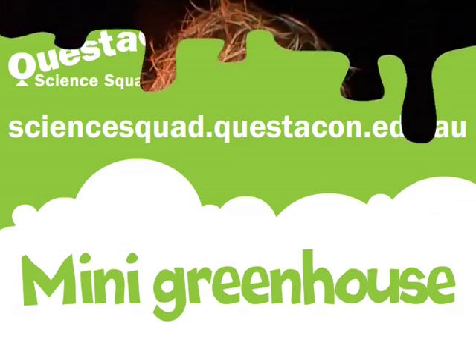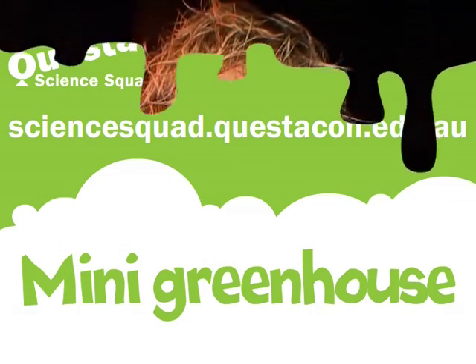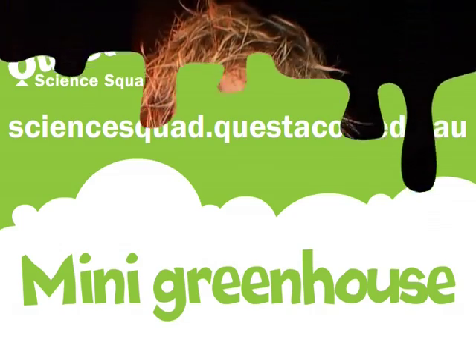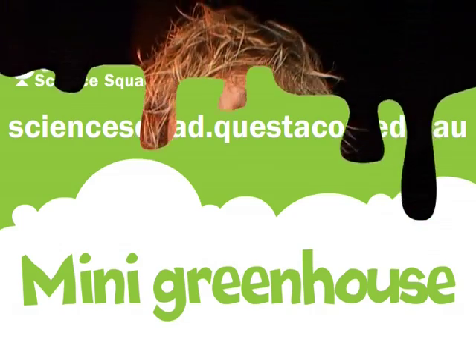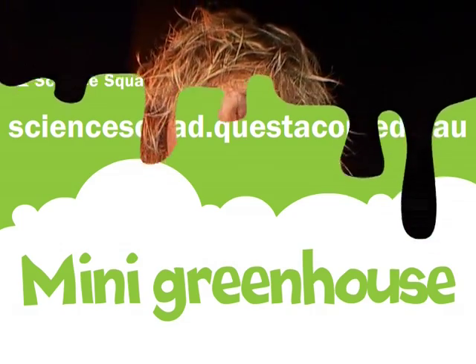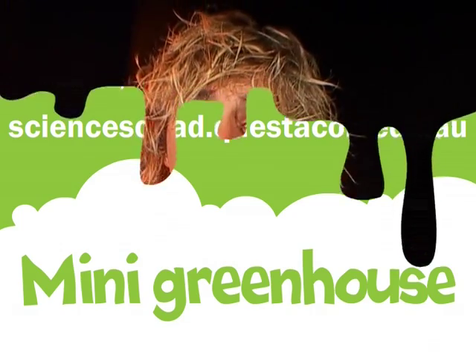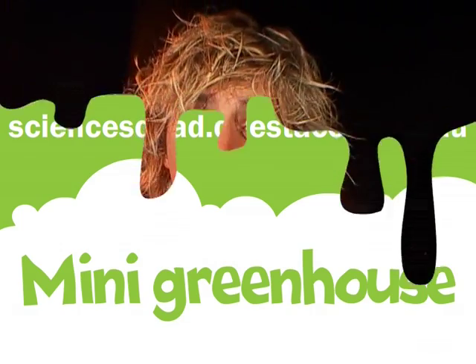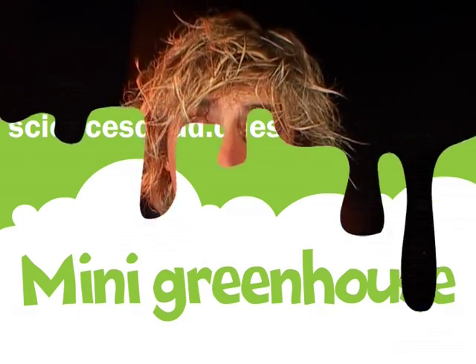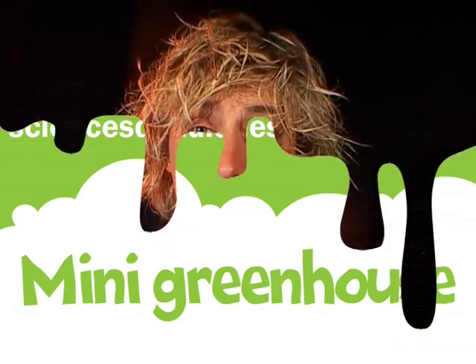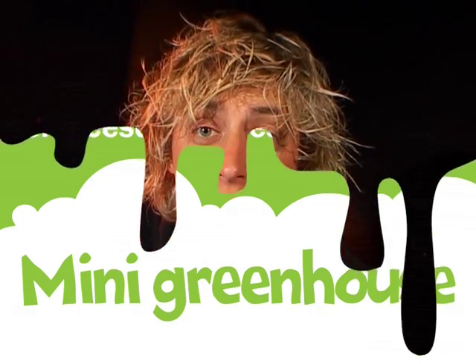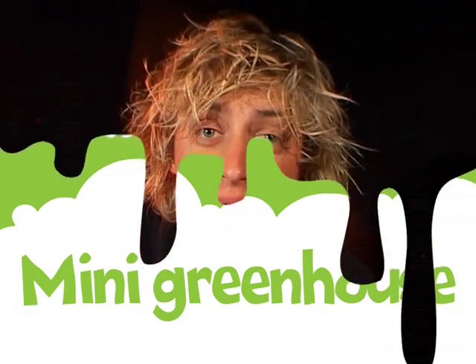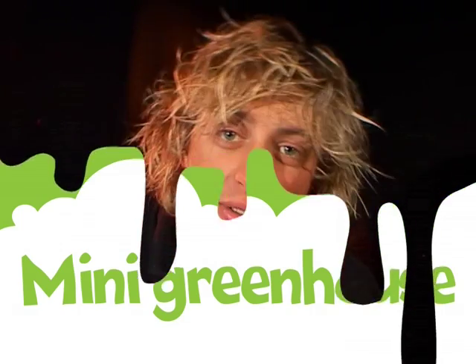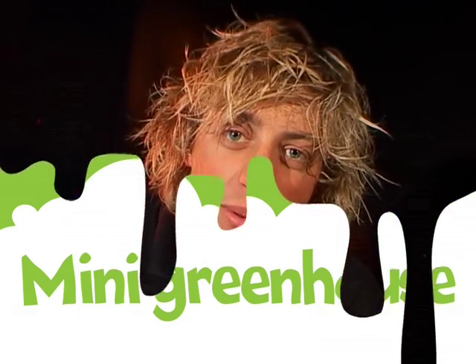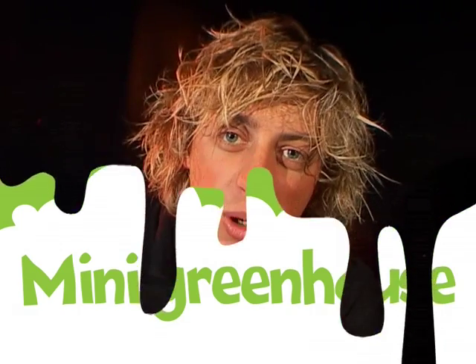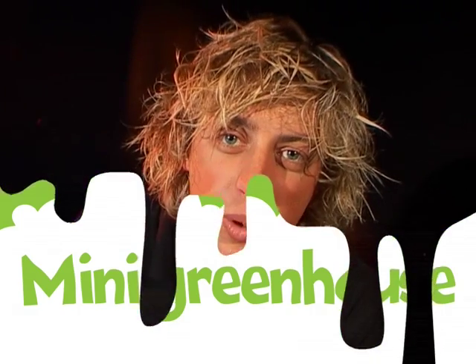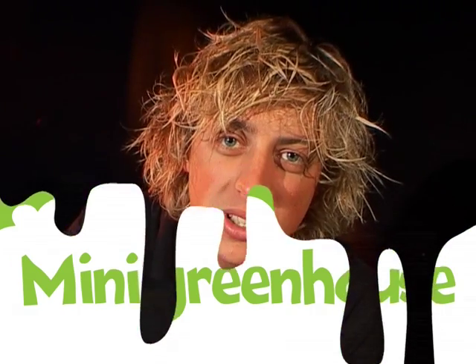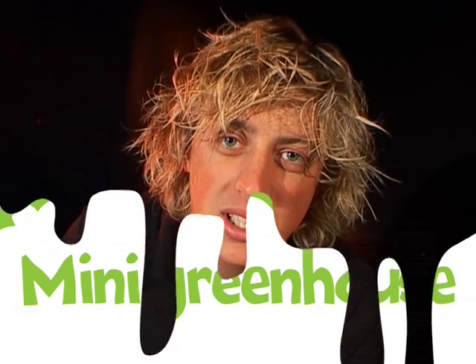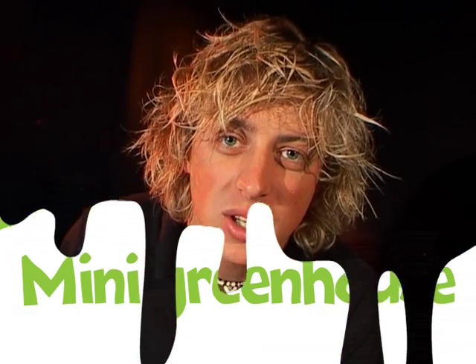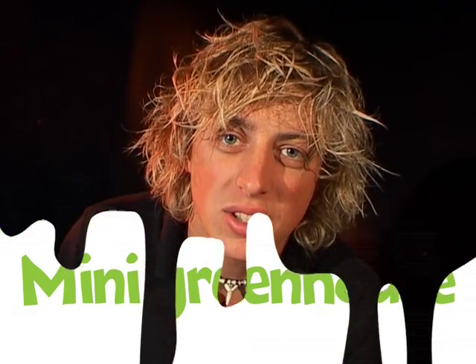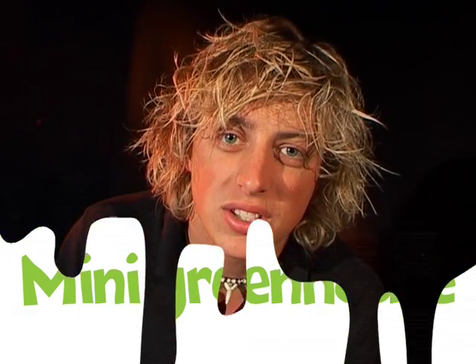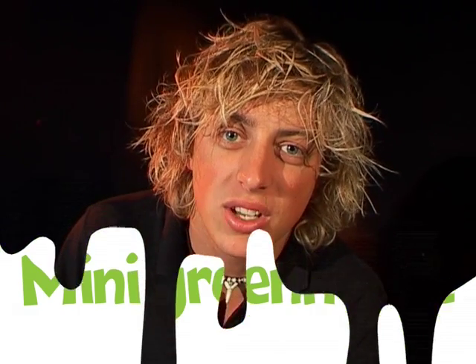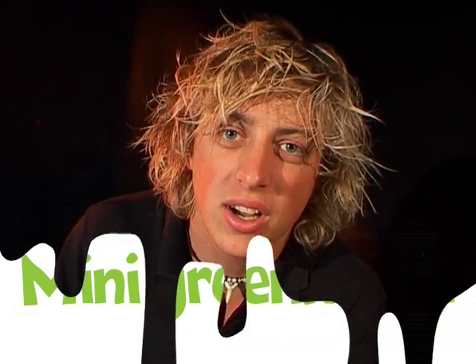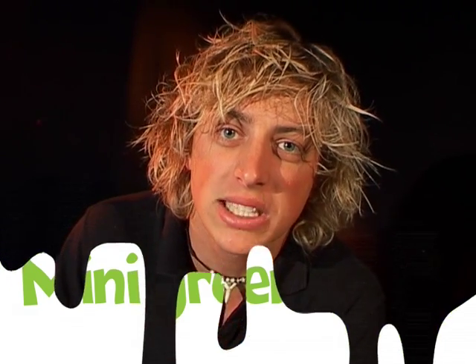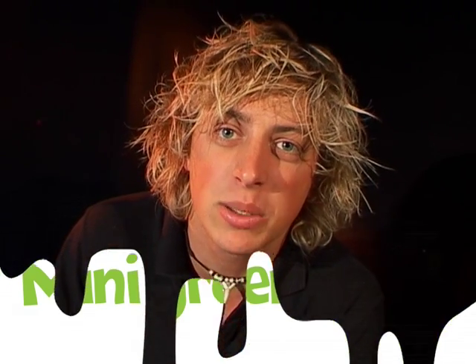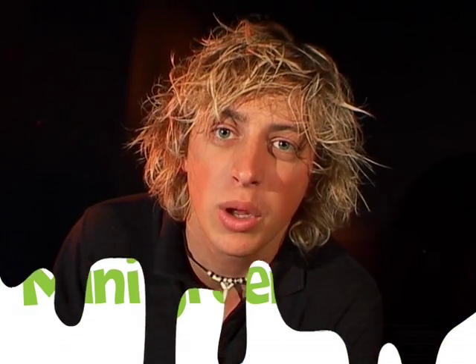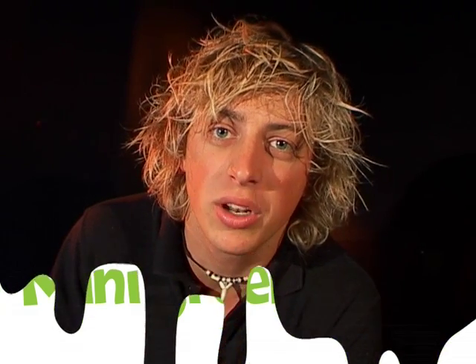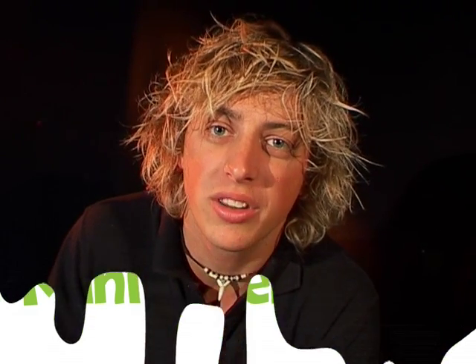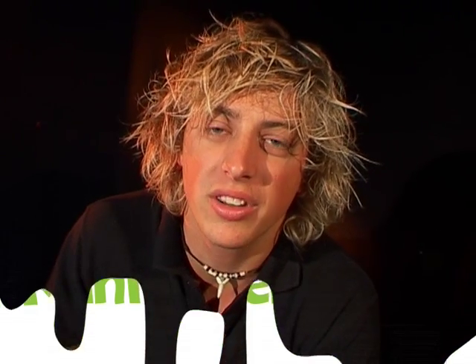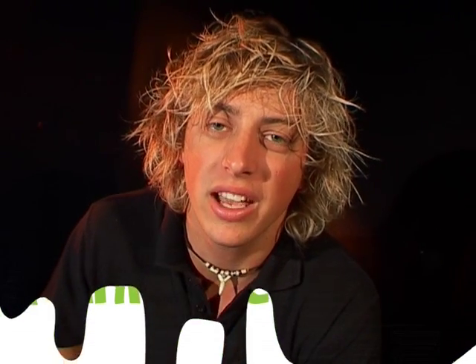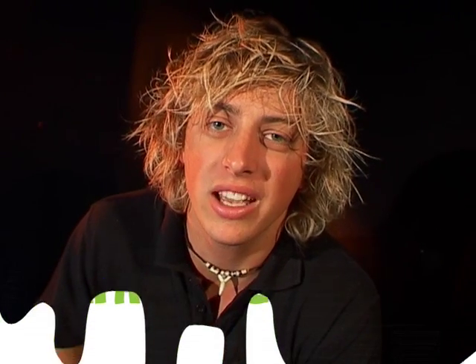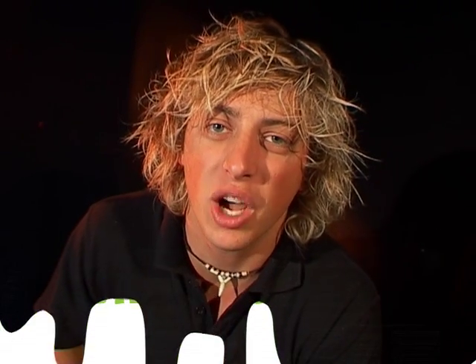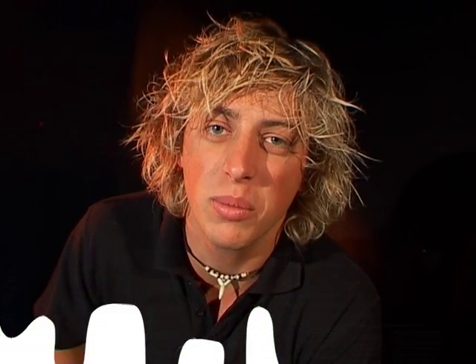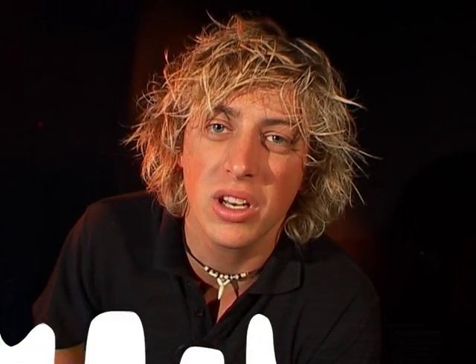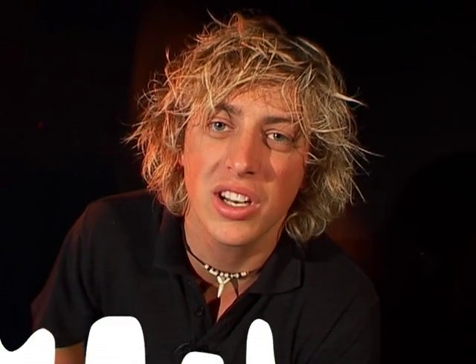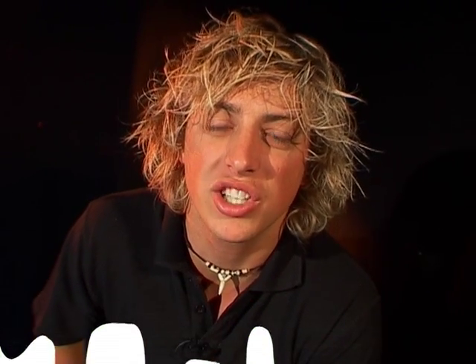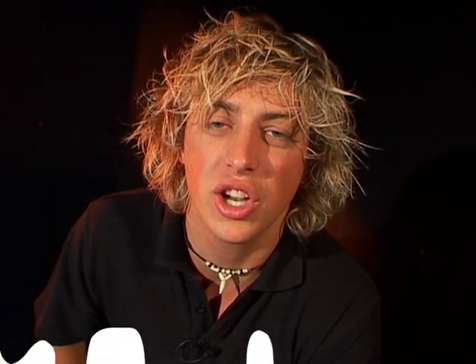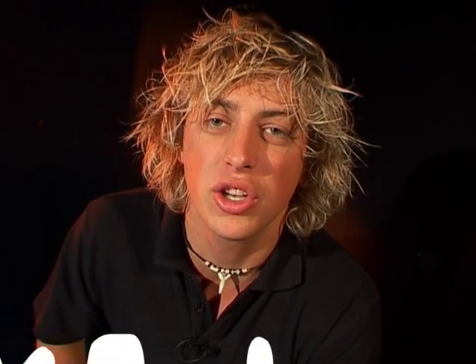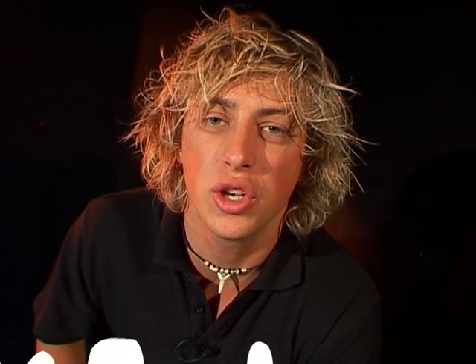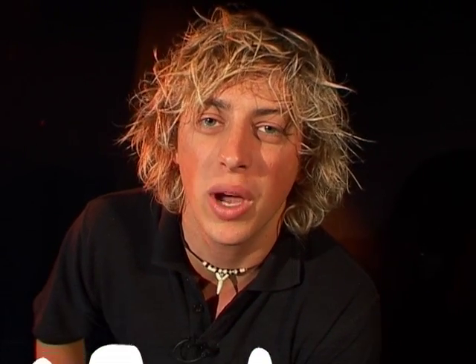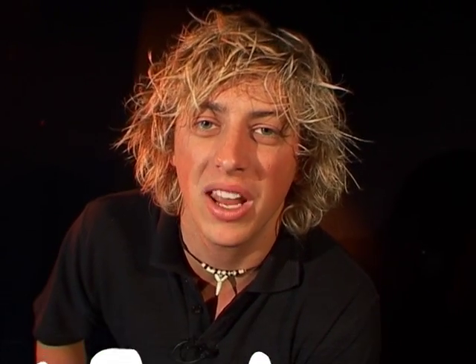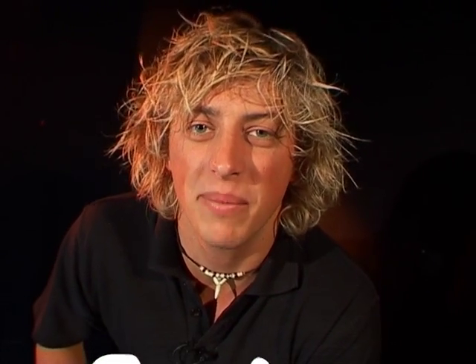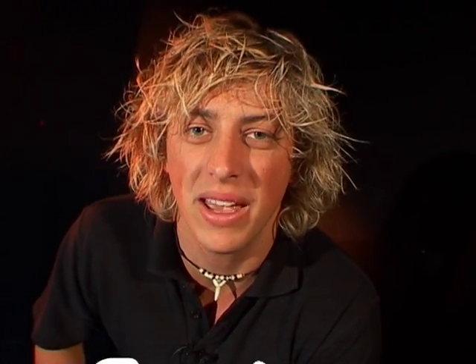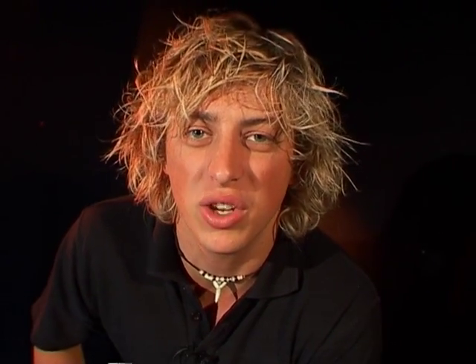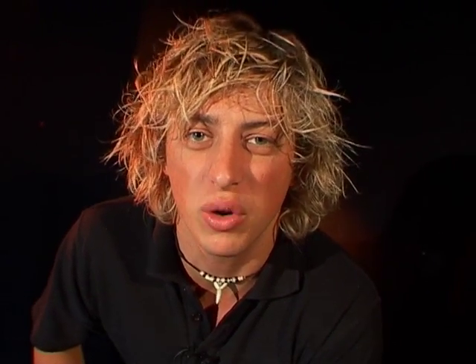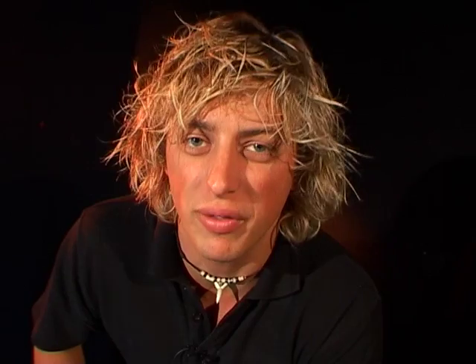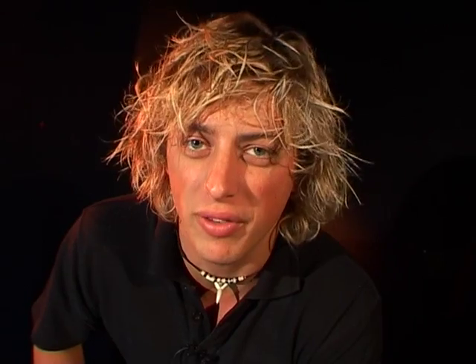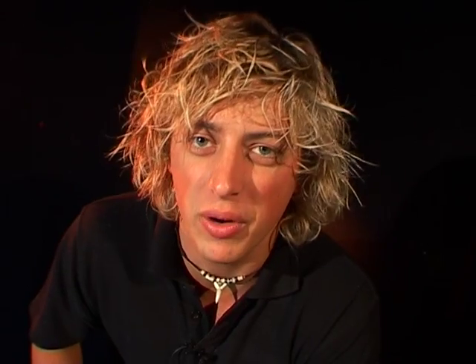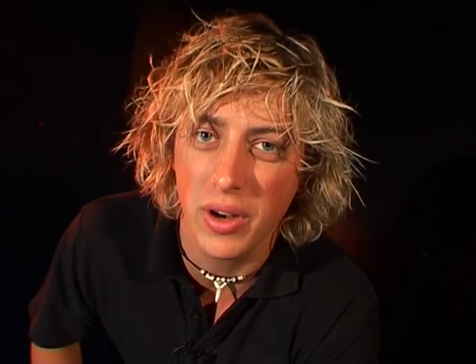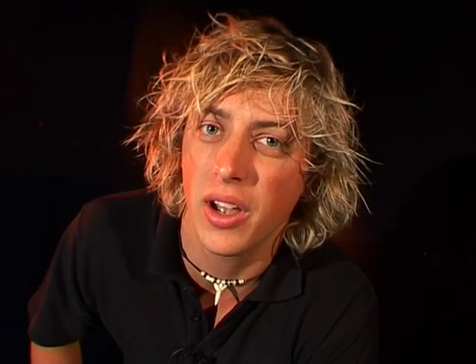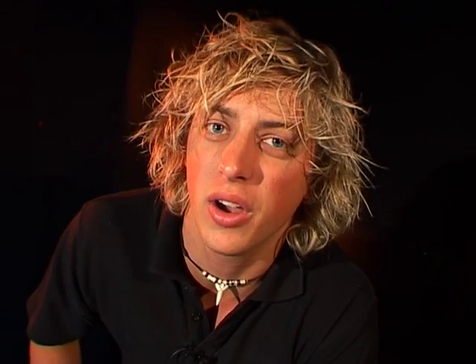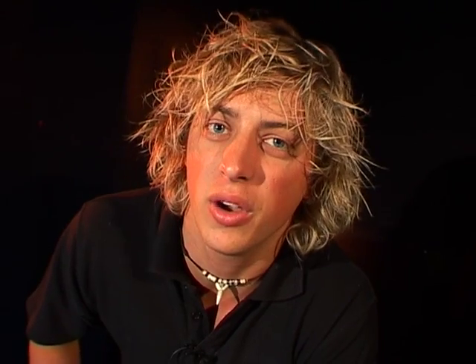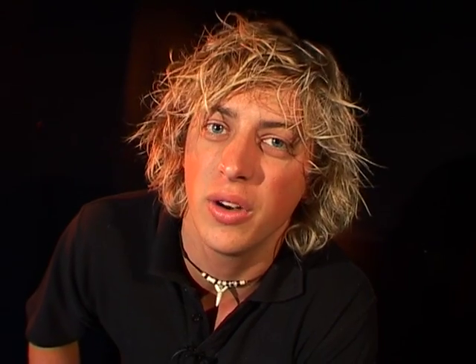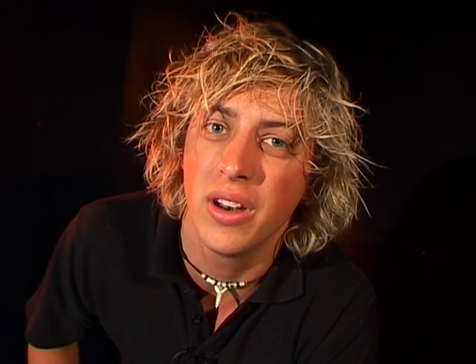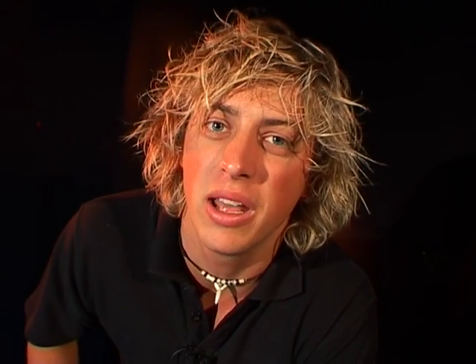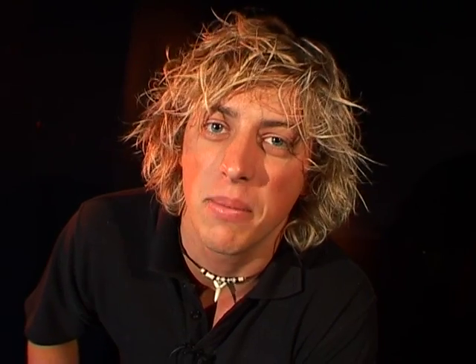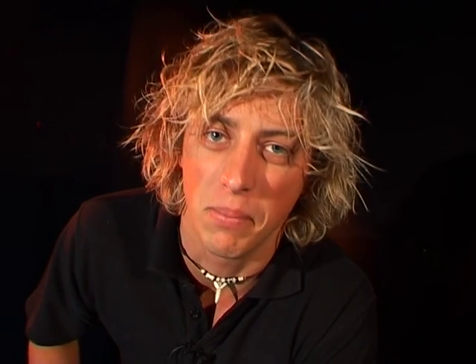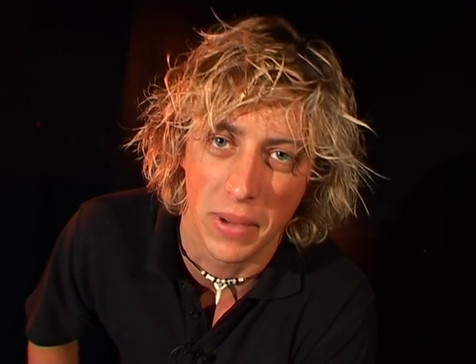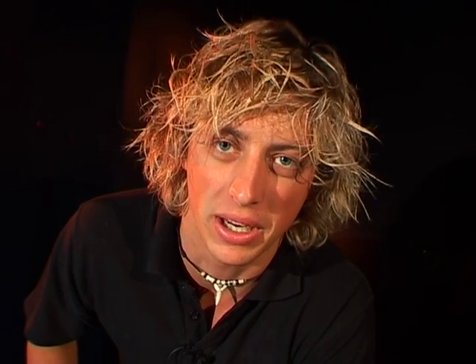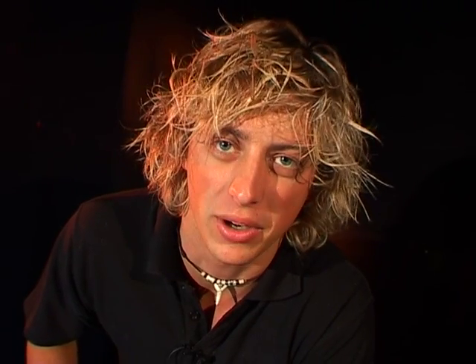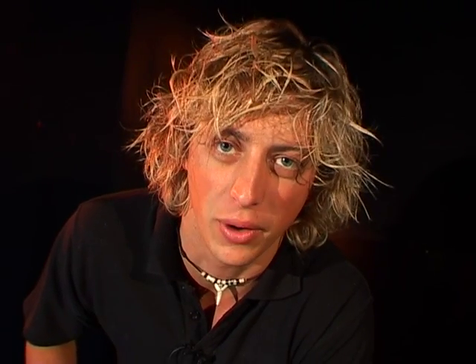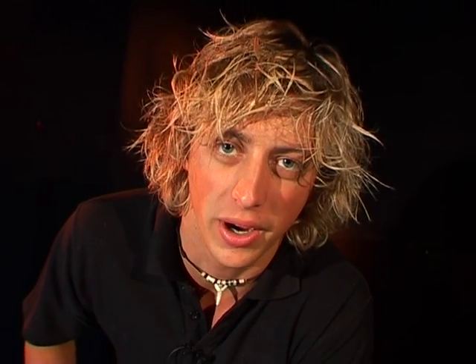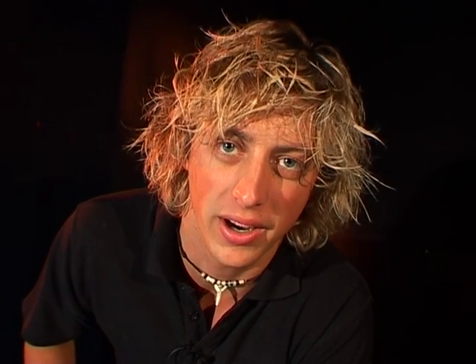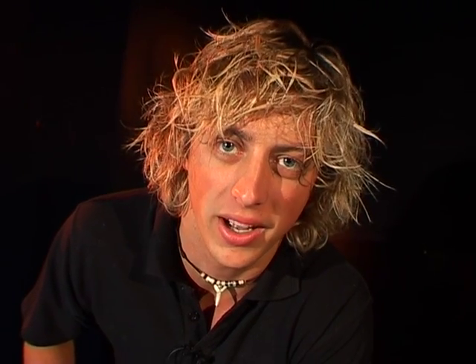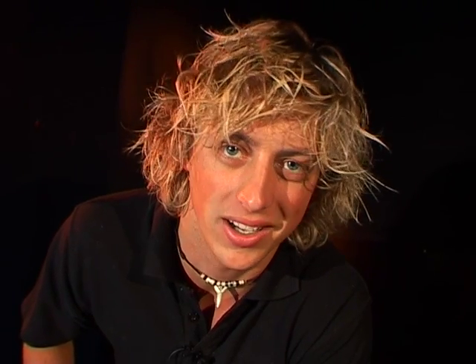G'day, I'm David from the Questacon Science Squad and today I'm going to show you how to make your very own mini greenhouse.